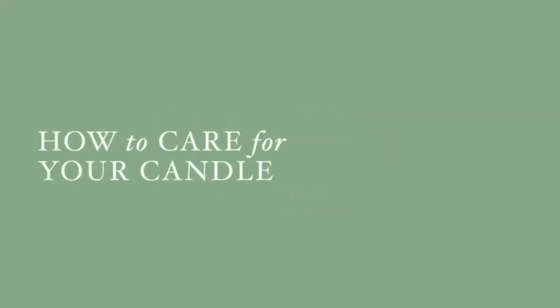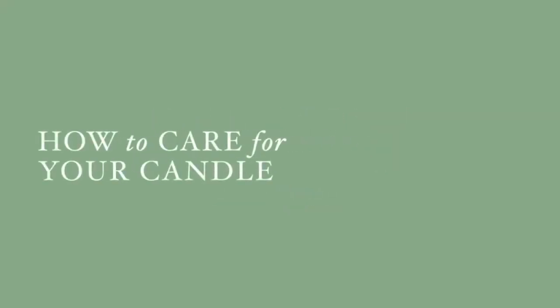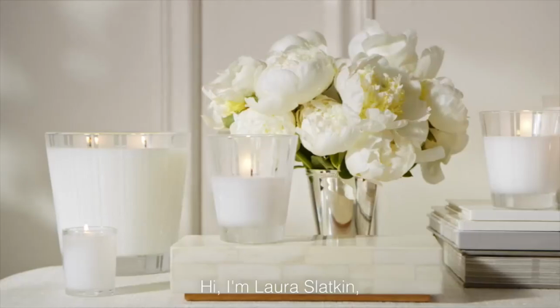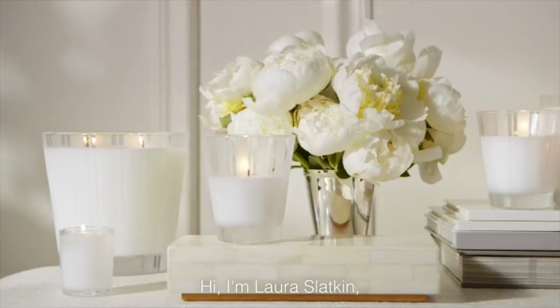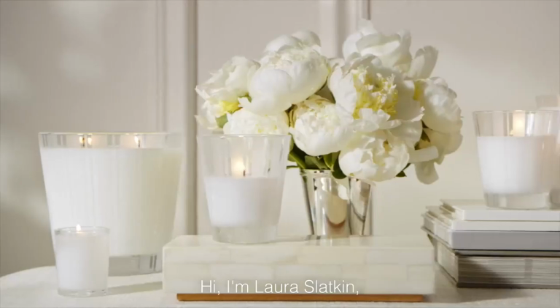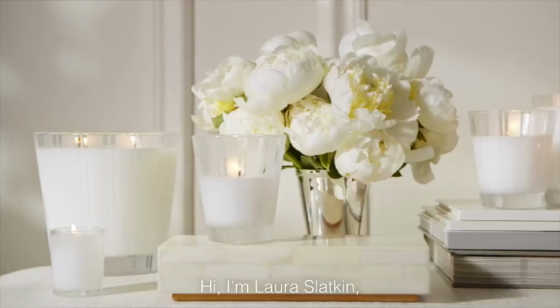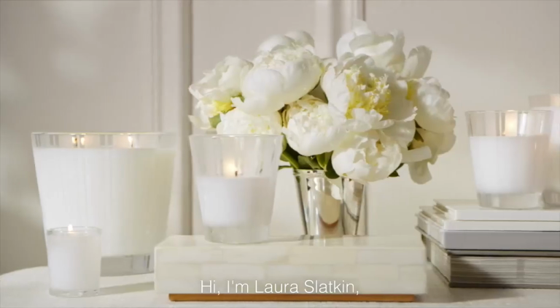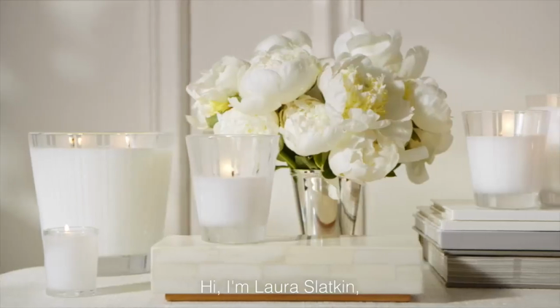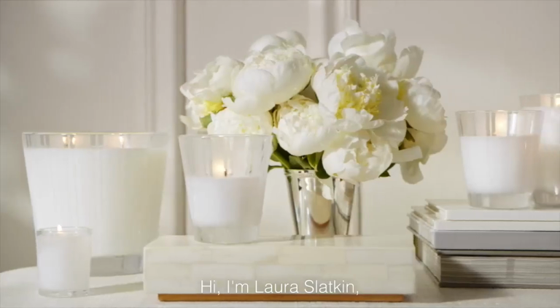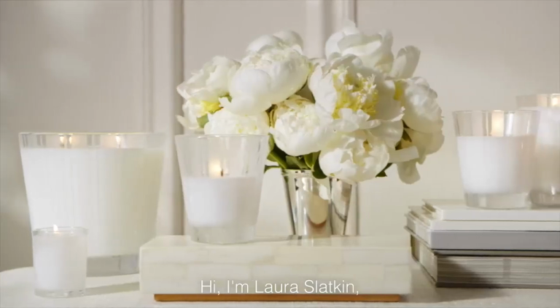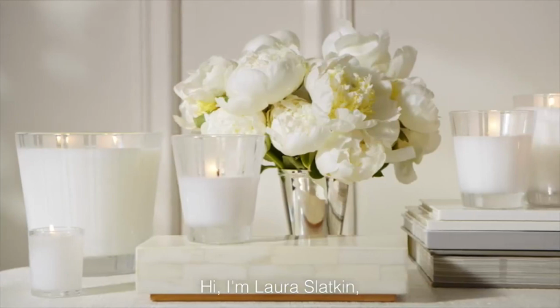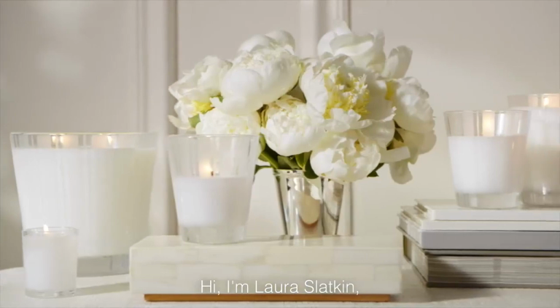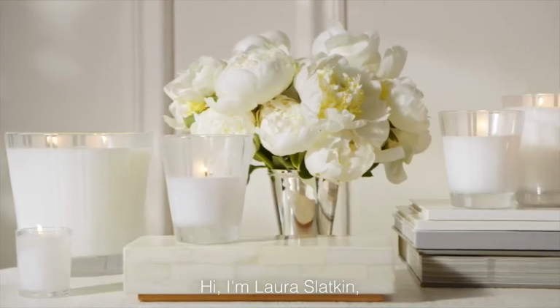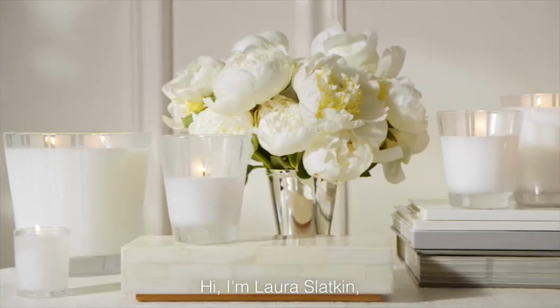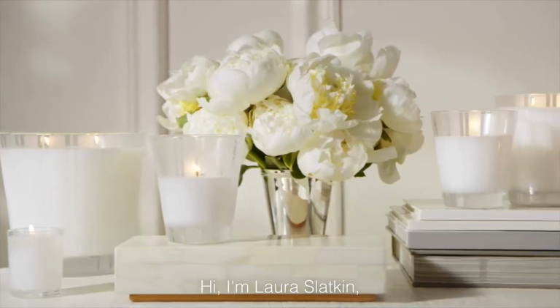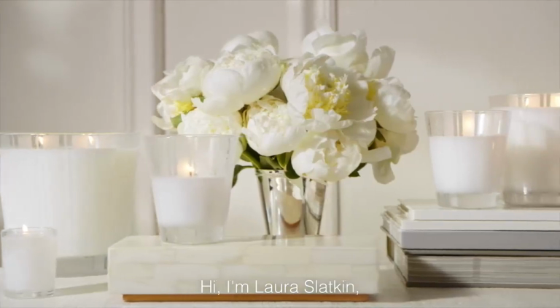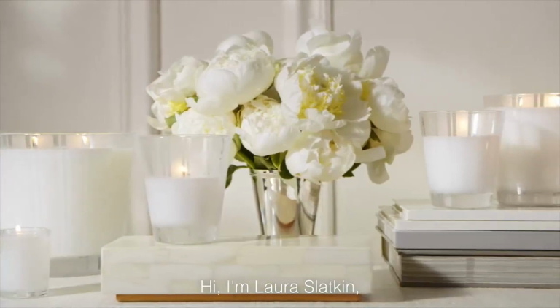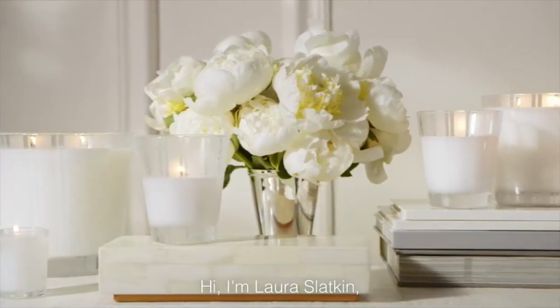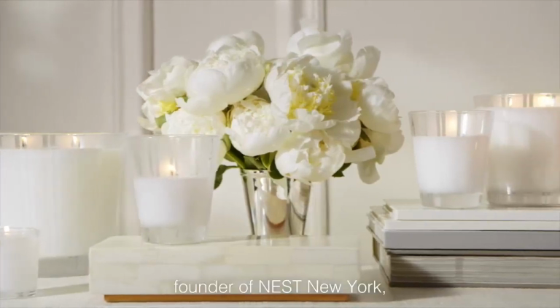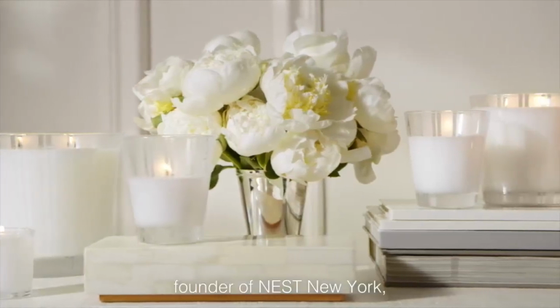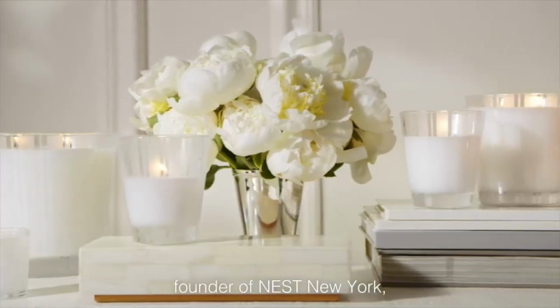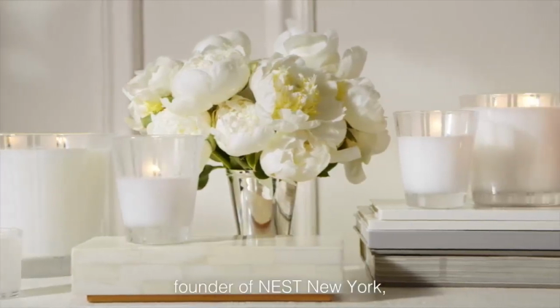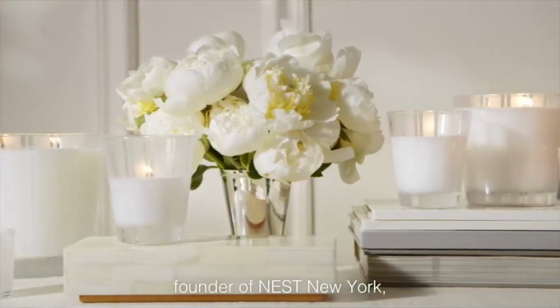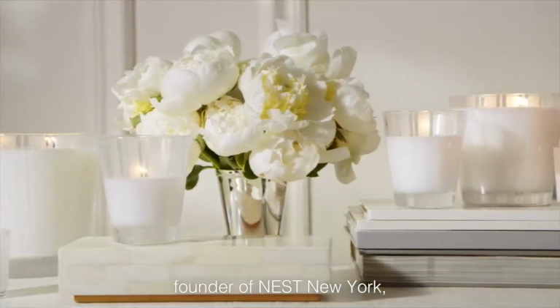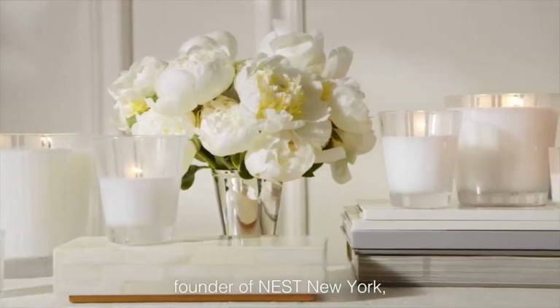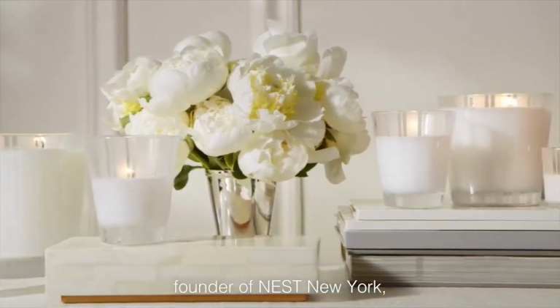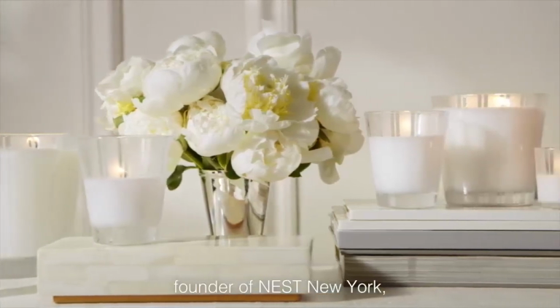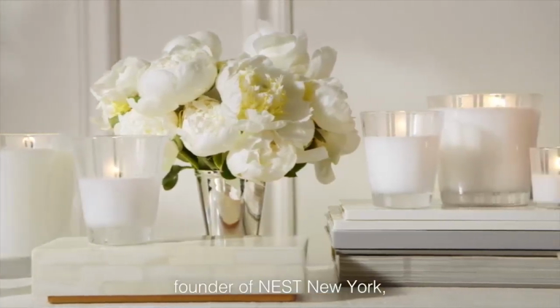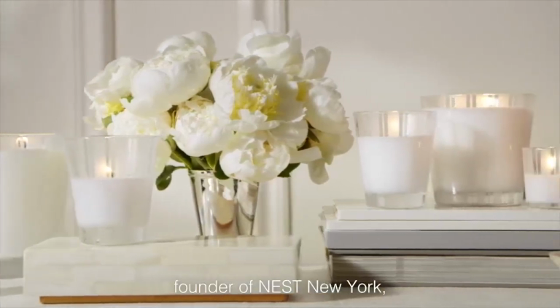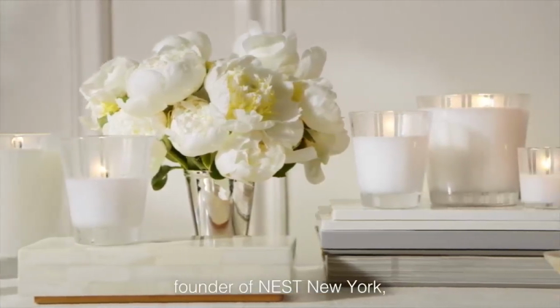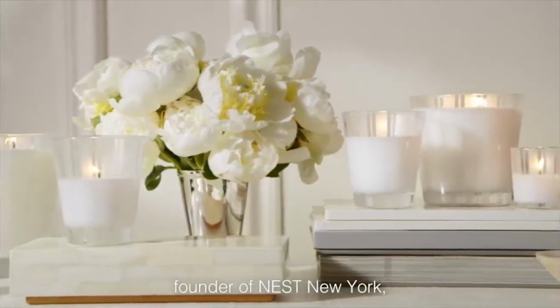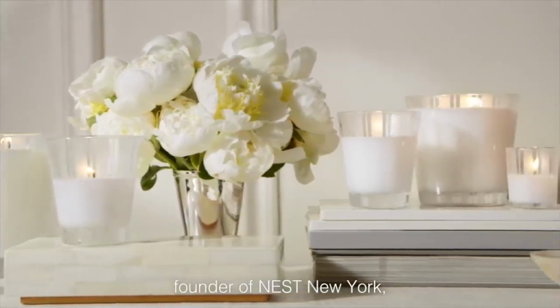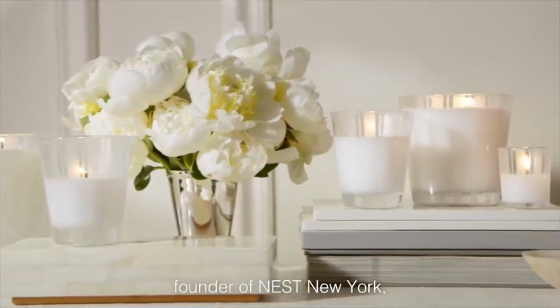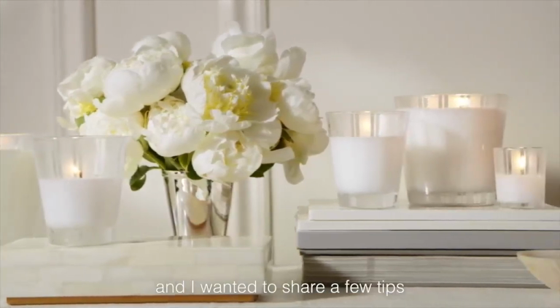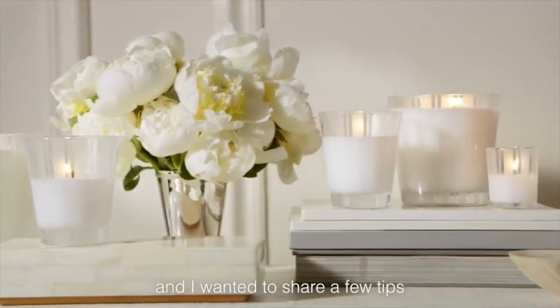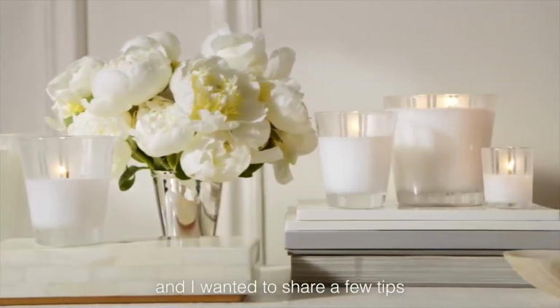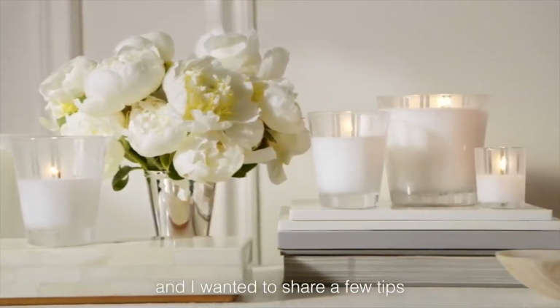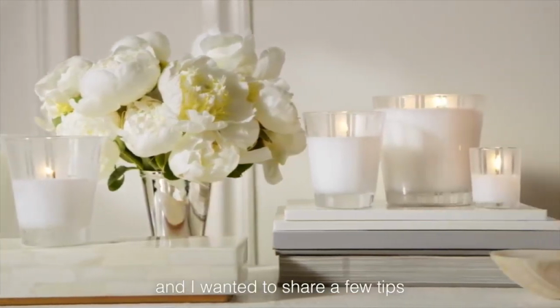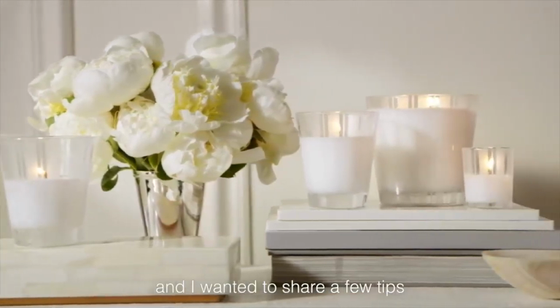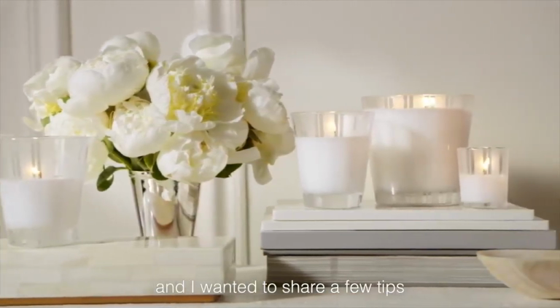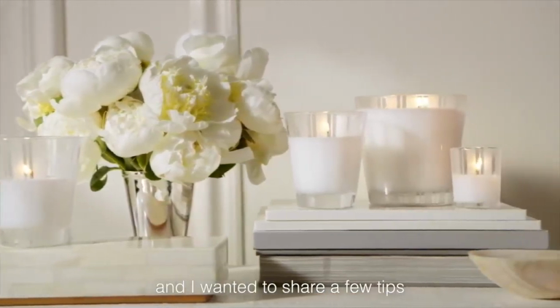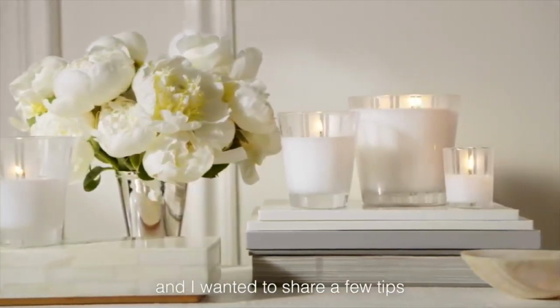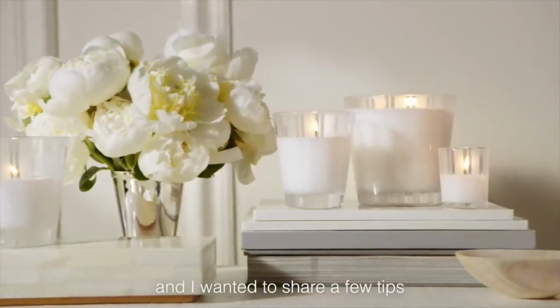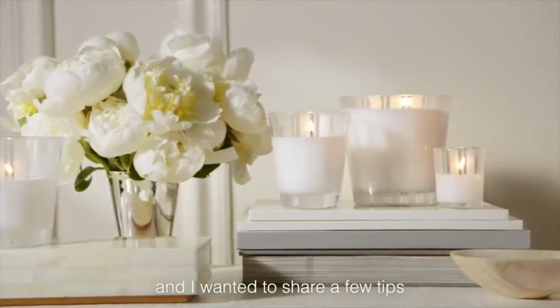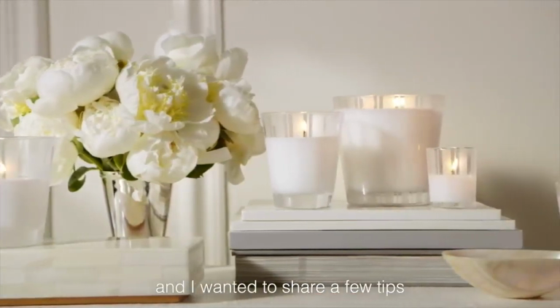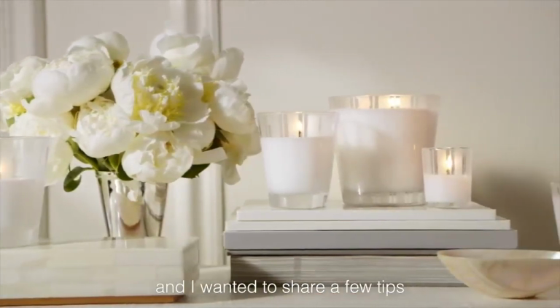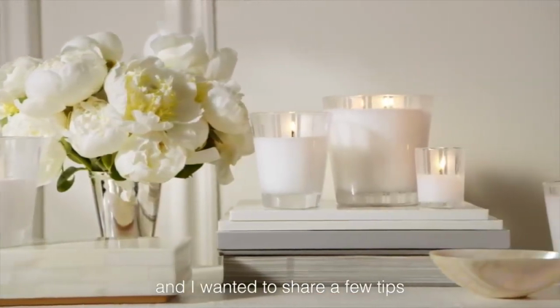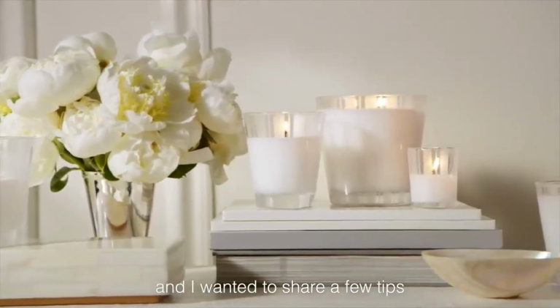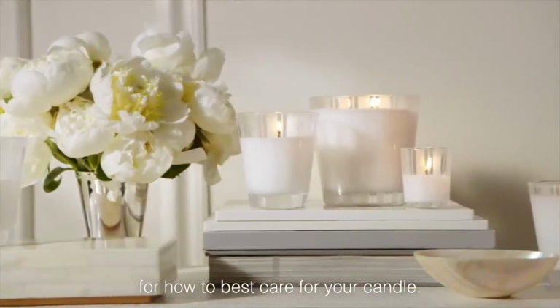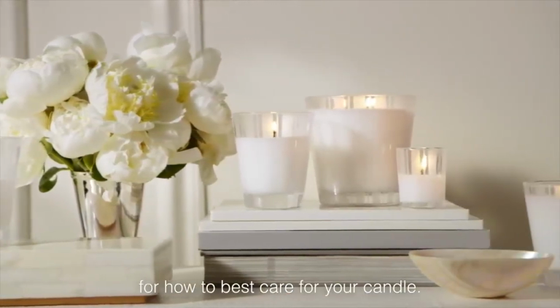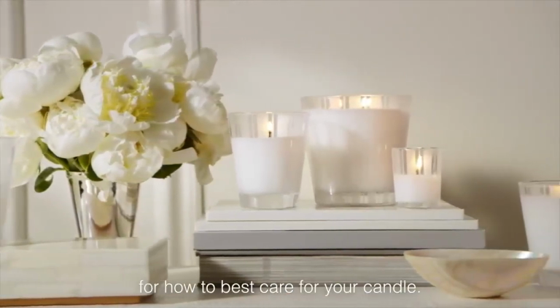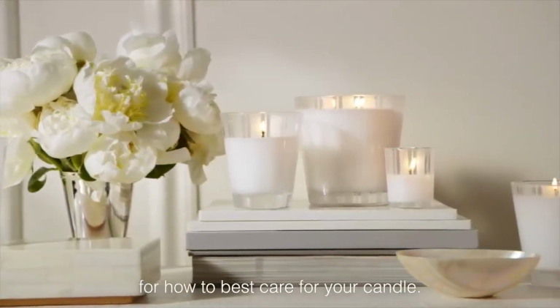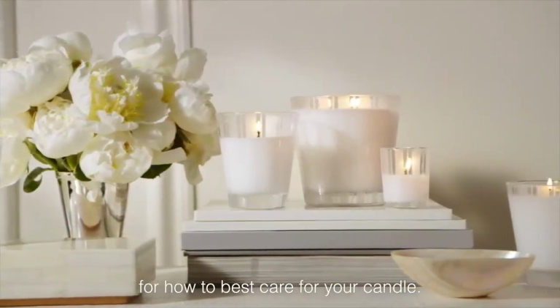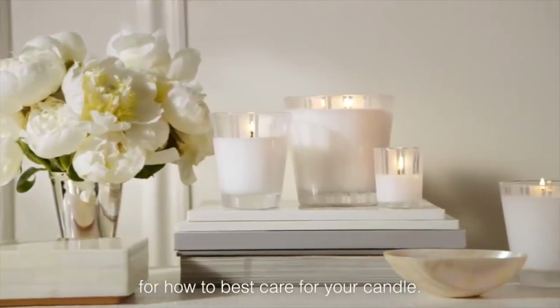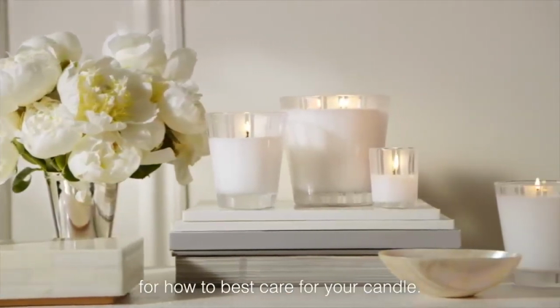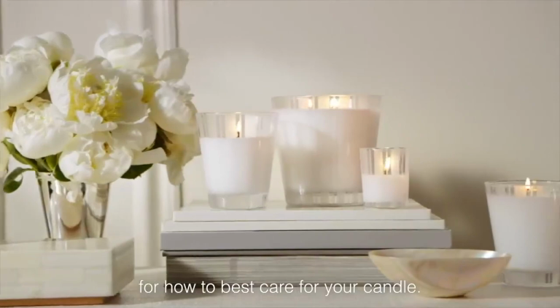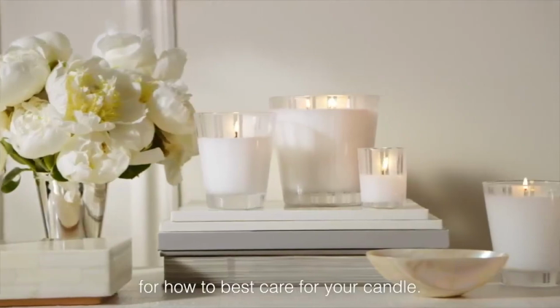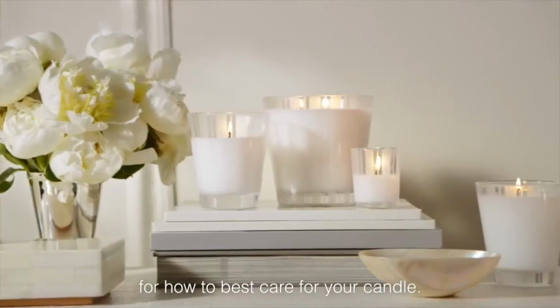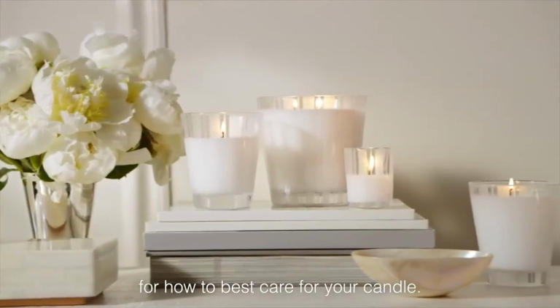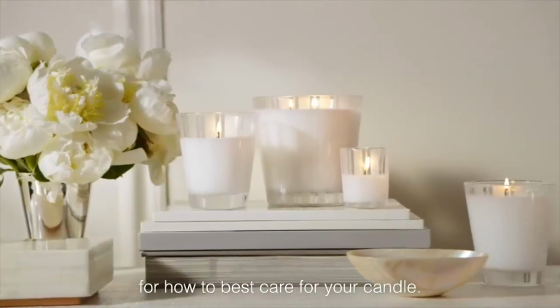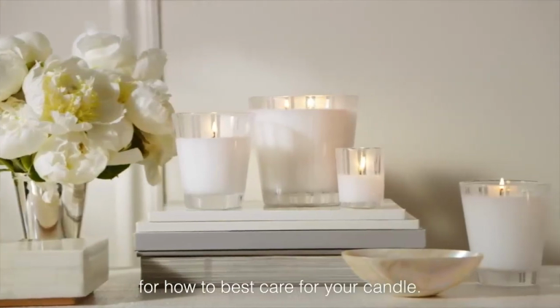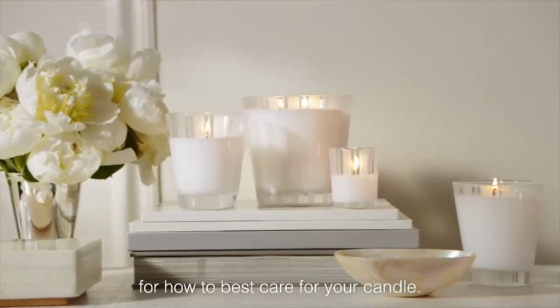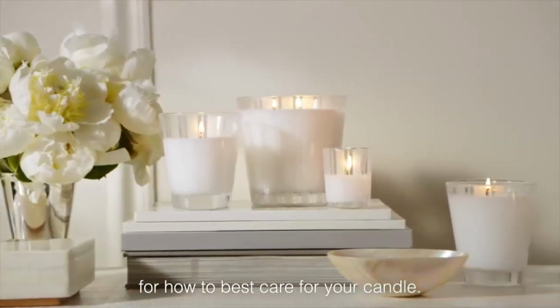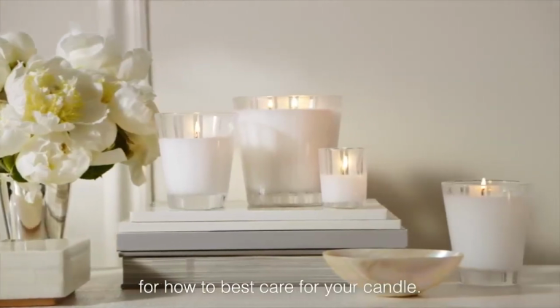Hi, I'm Laura Slaglin, founder of Nest New York, and I wanted to share a few tips for how to best care for your candle.